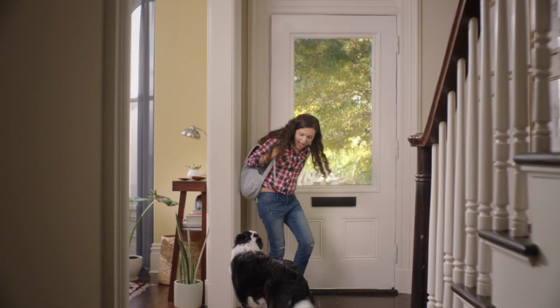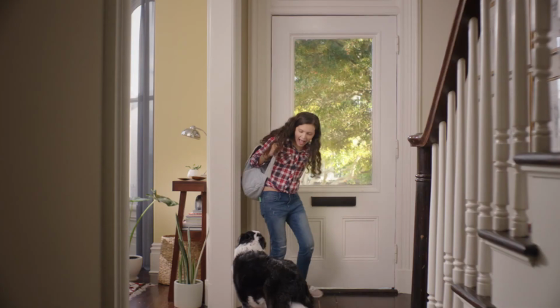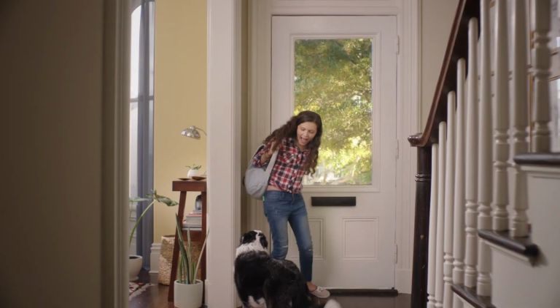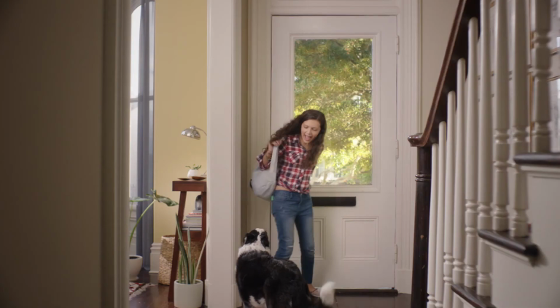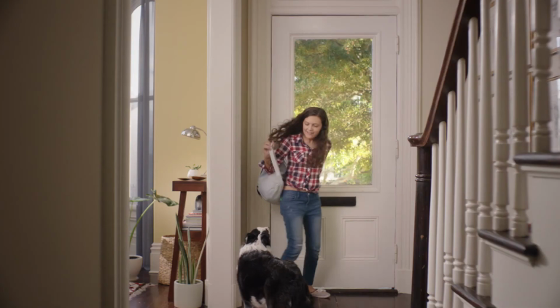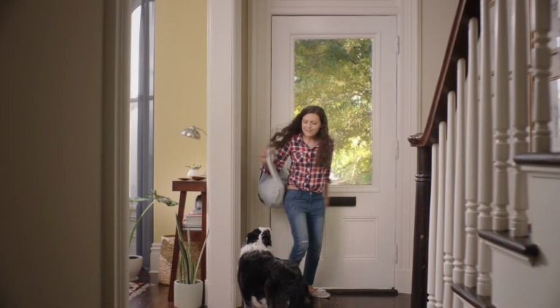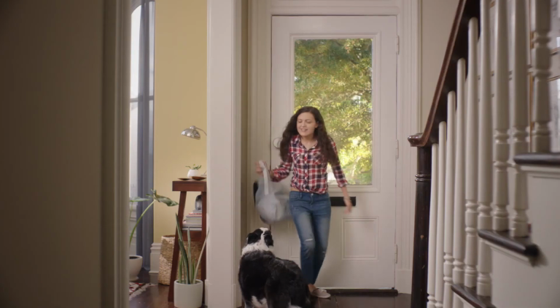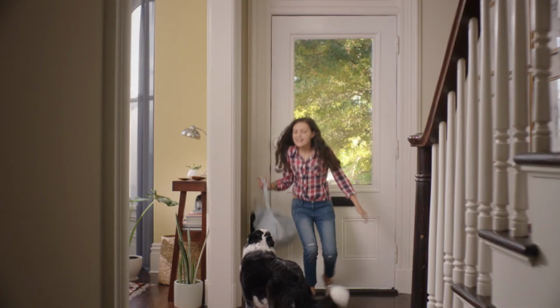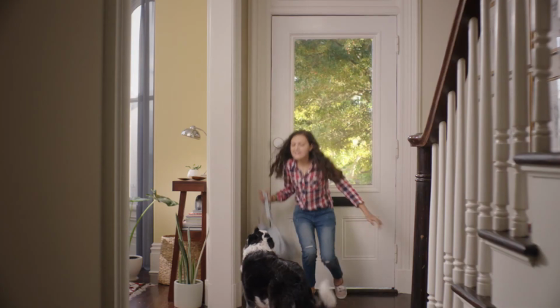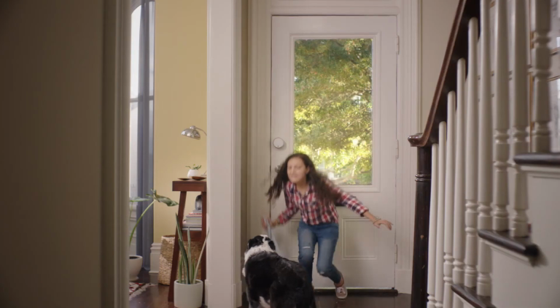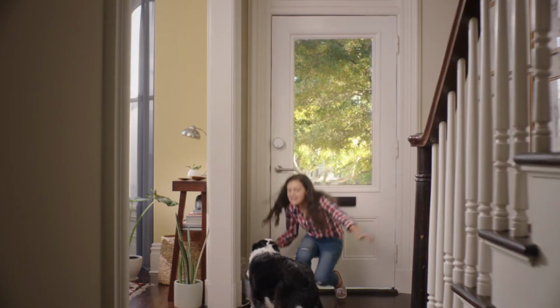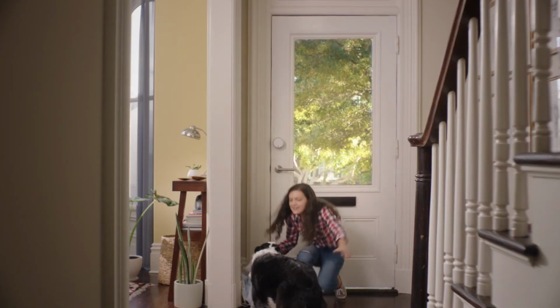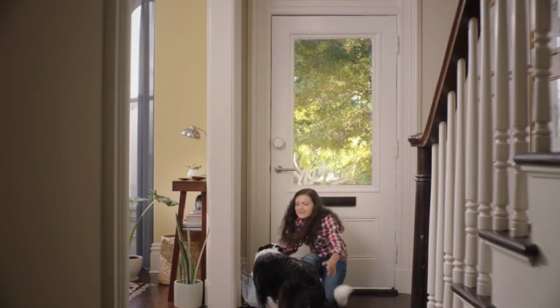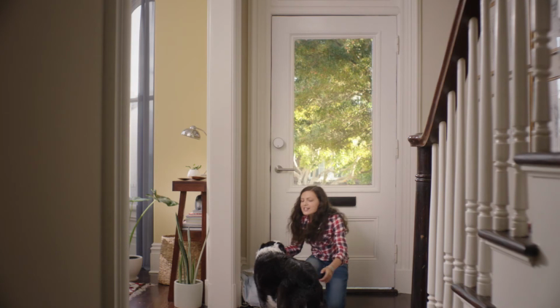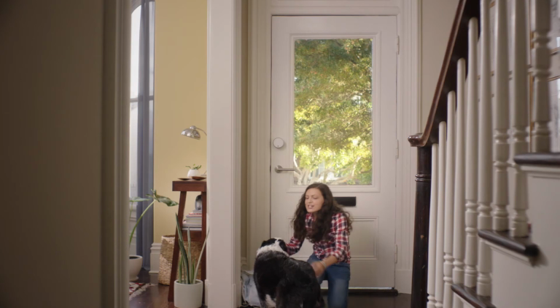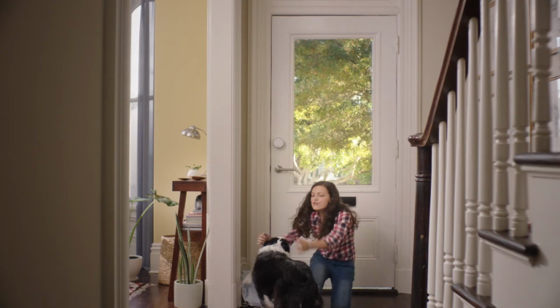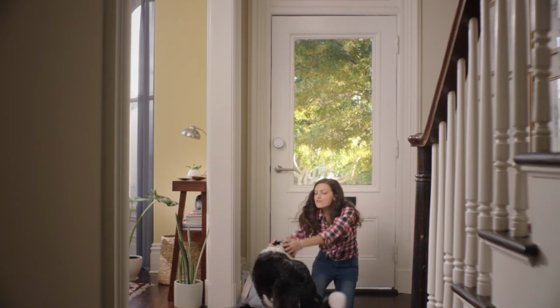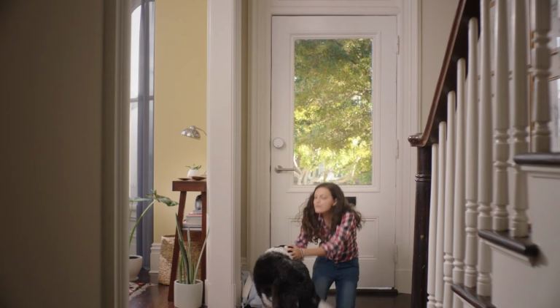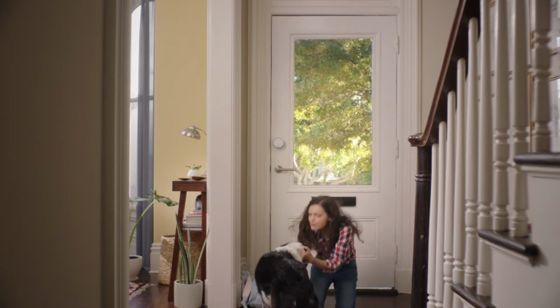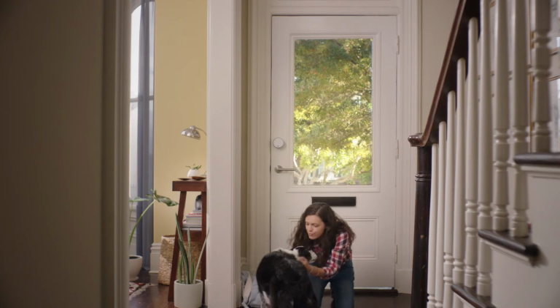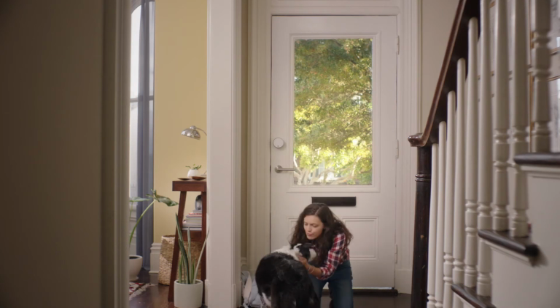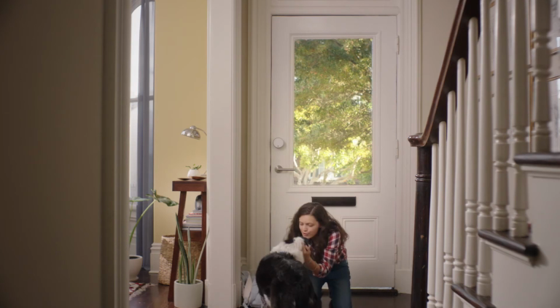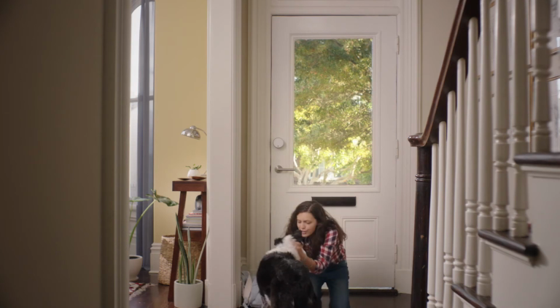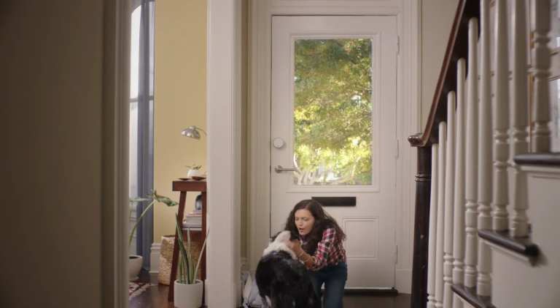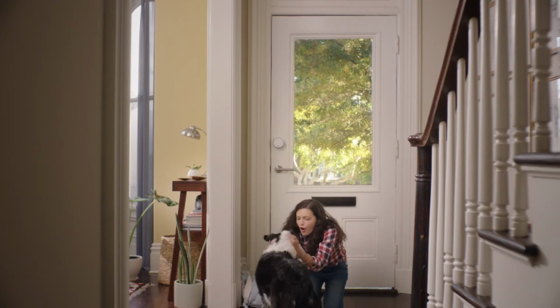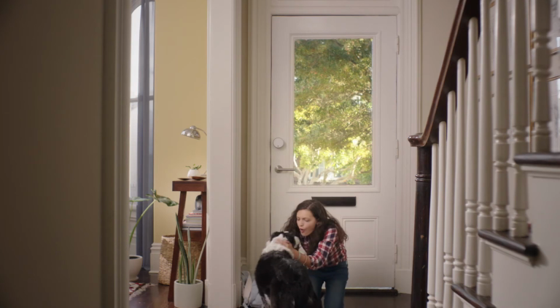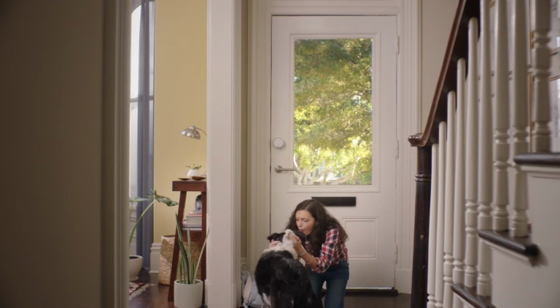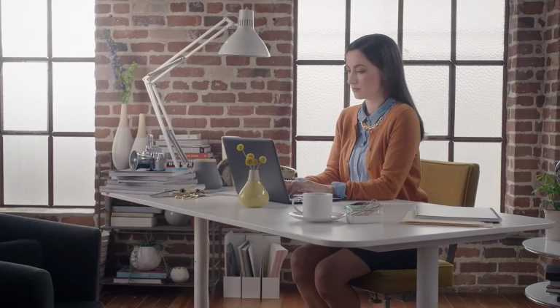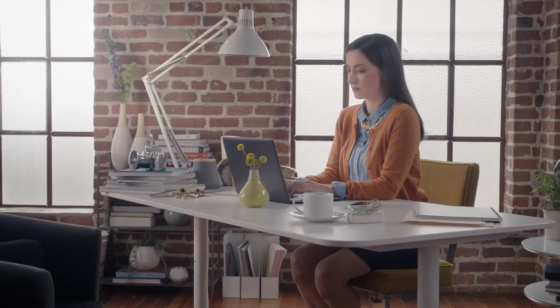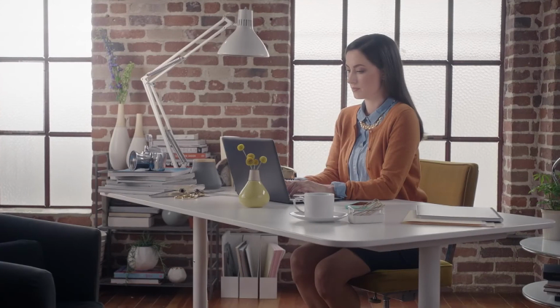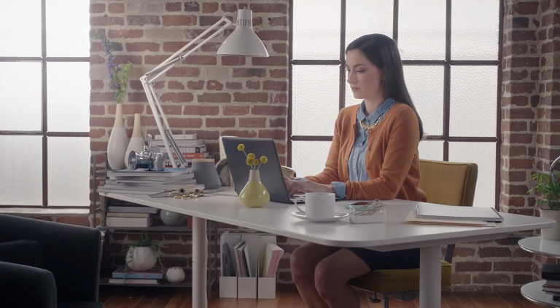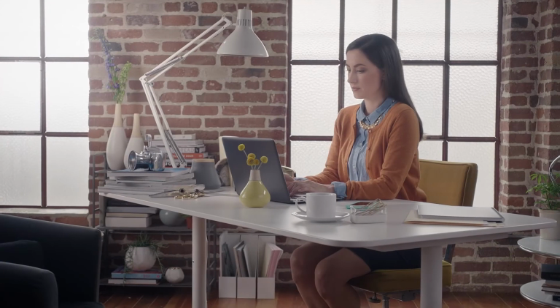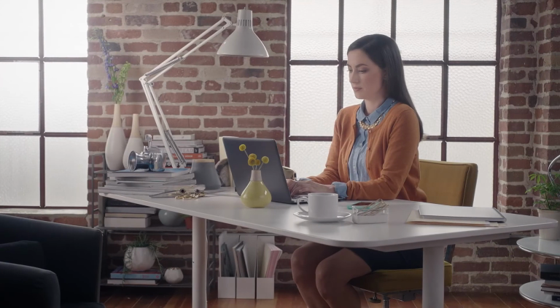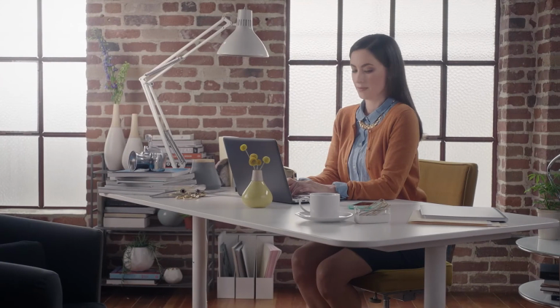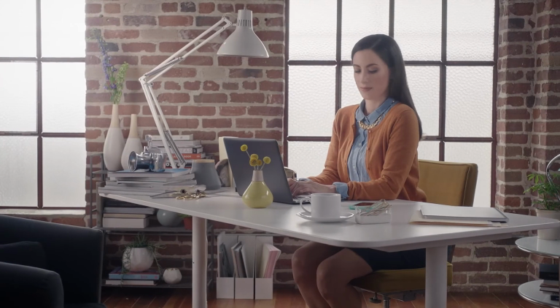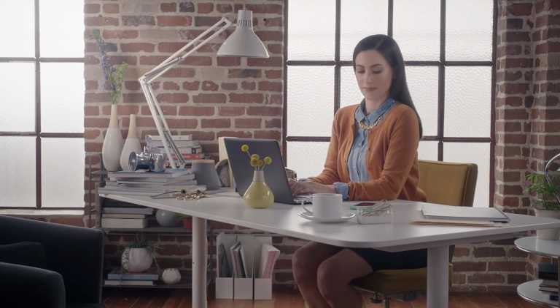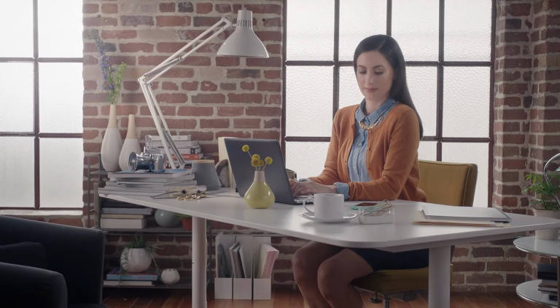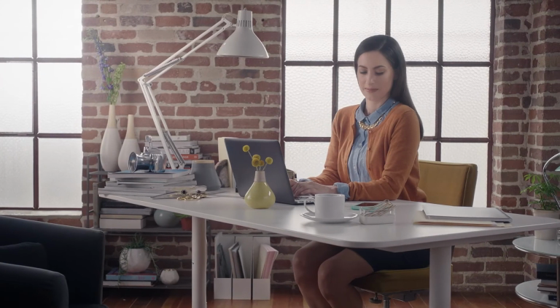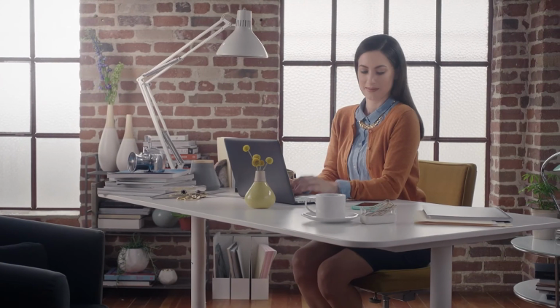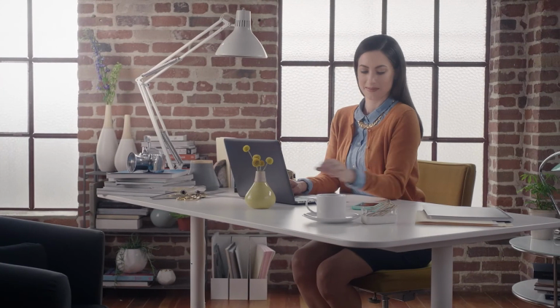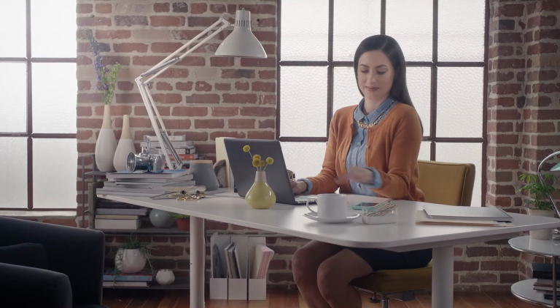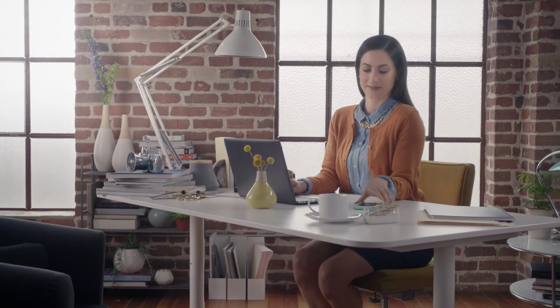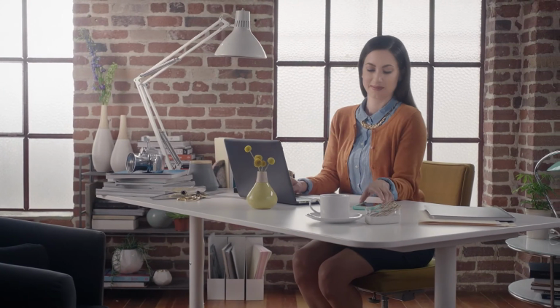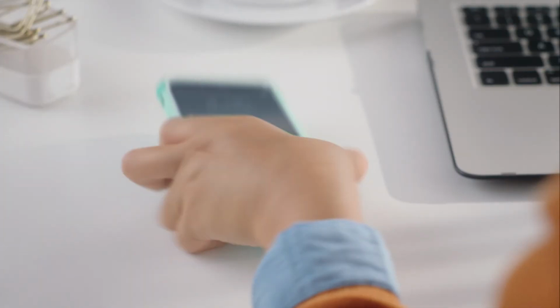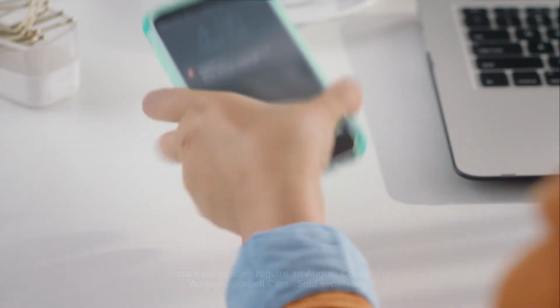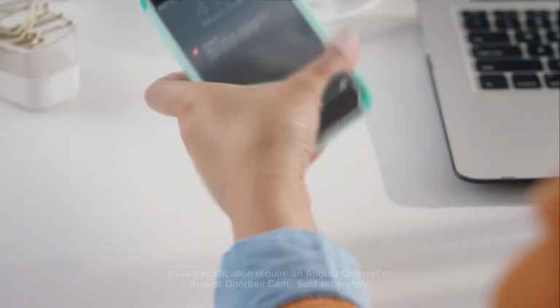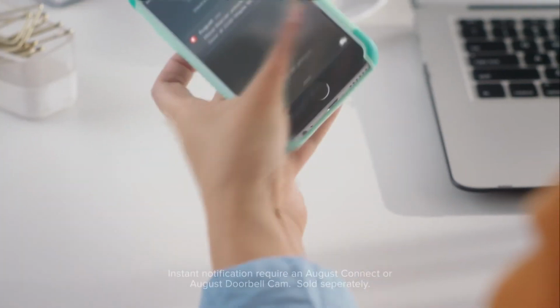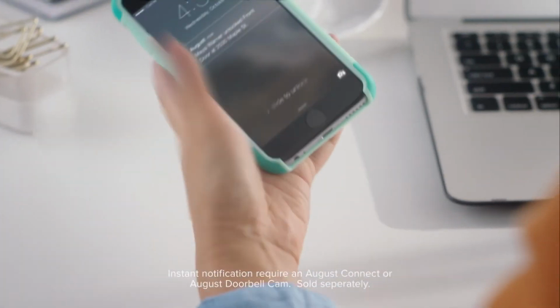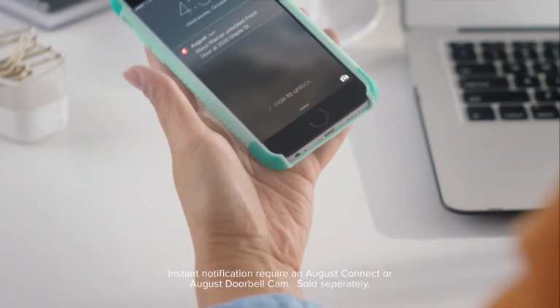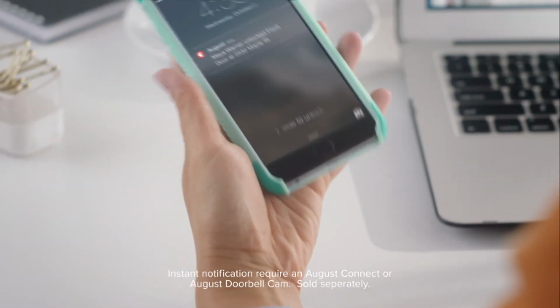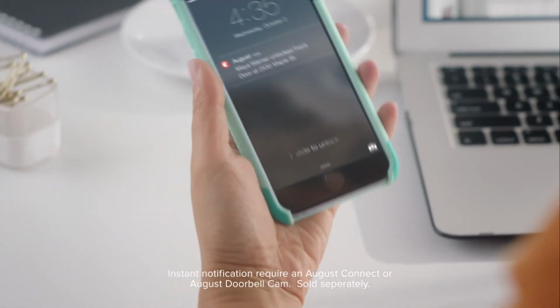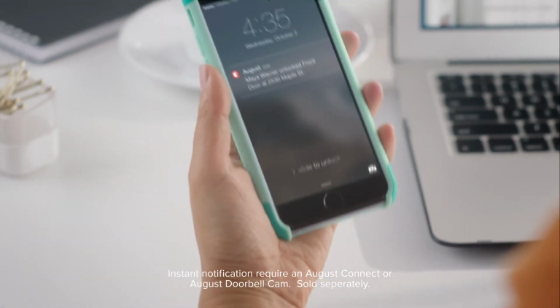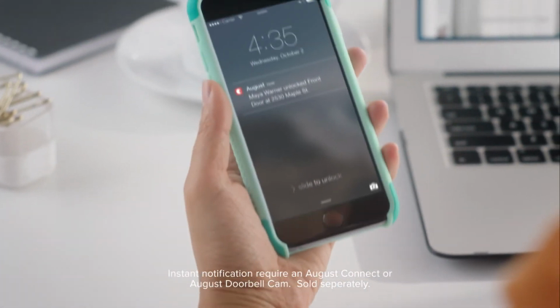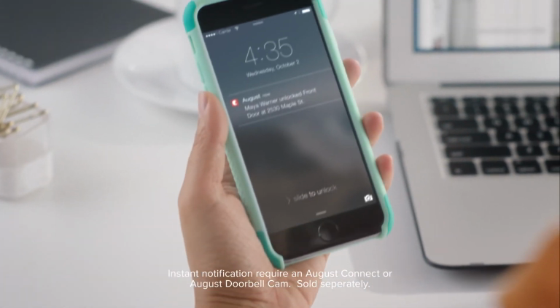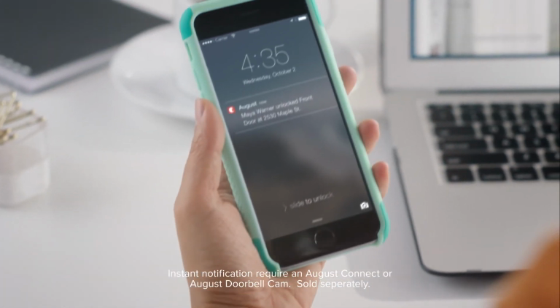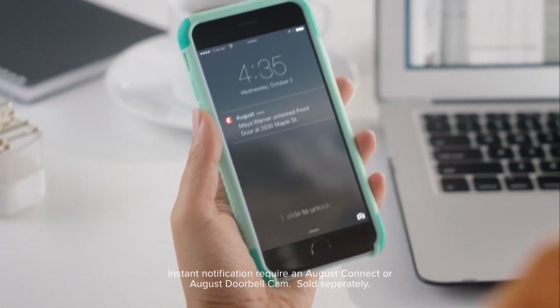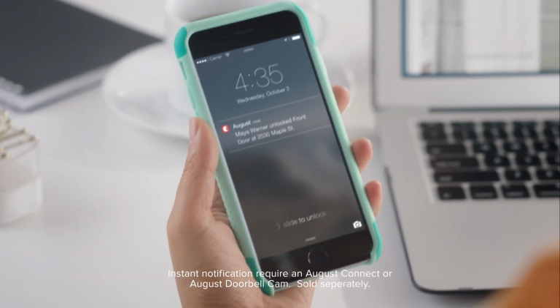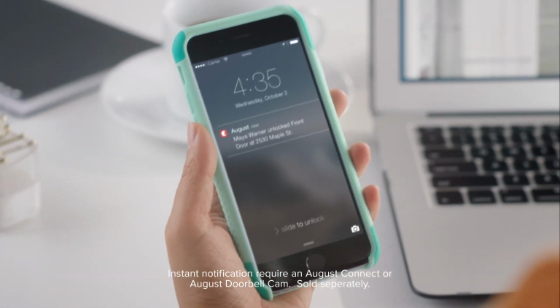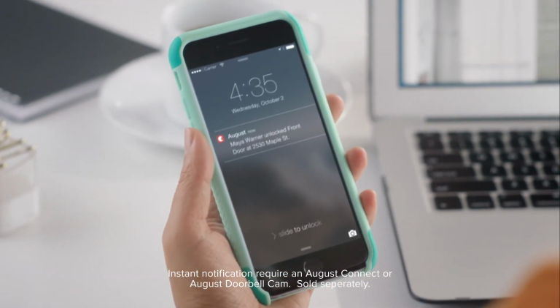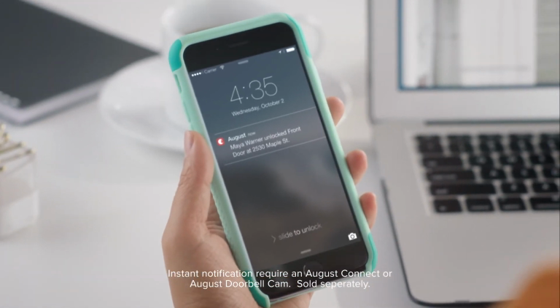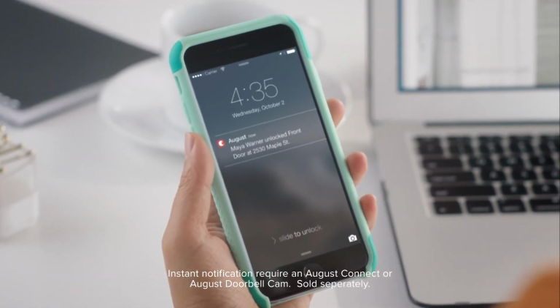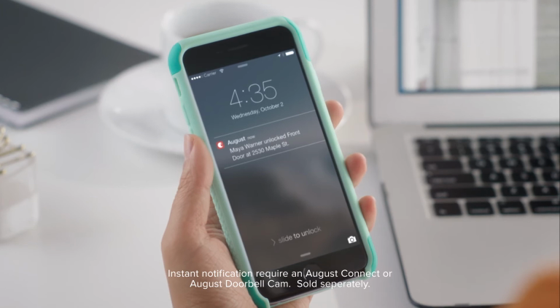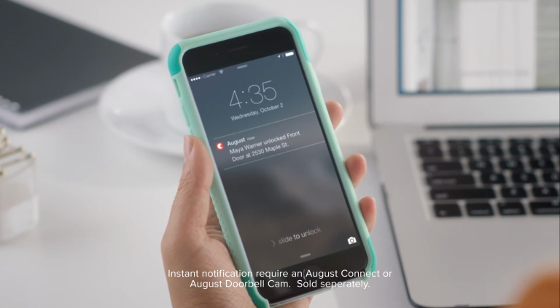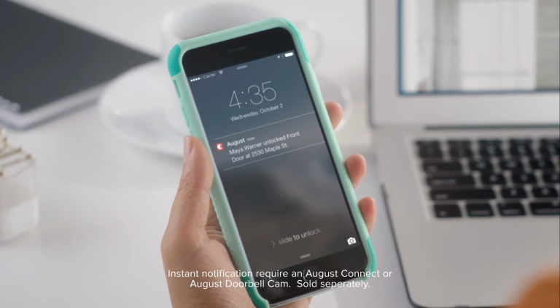When combined with an August Connect or August Doorbell Cam, even receive instant notifications when your door is locked and unlocked.